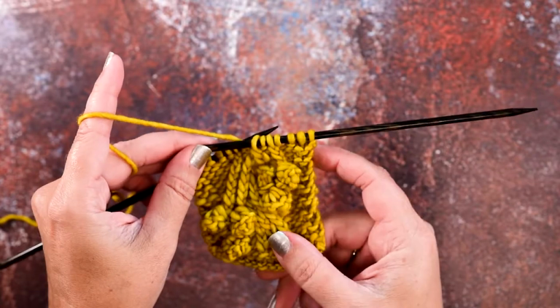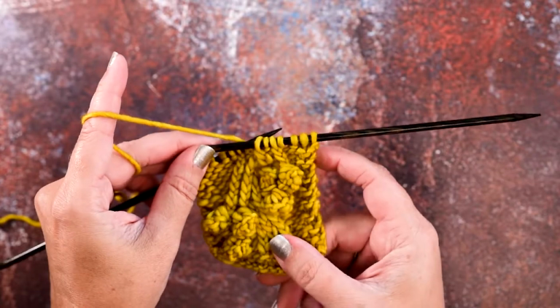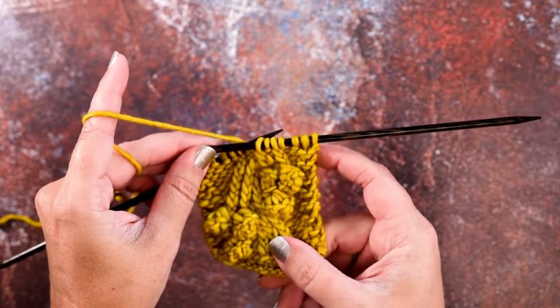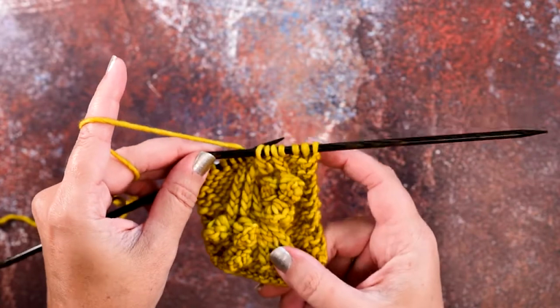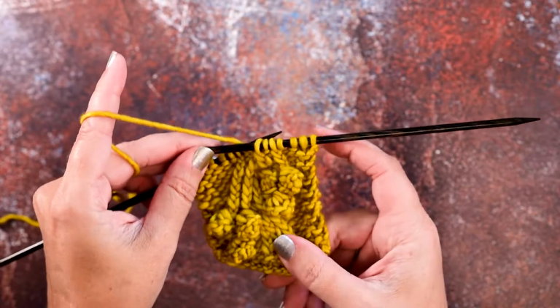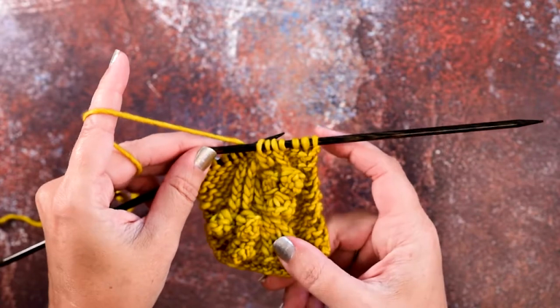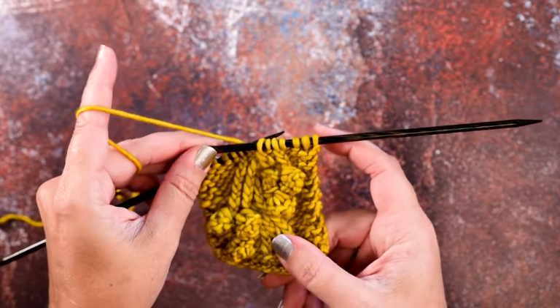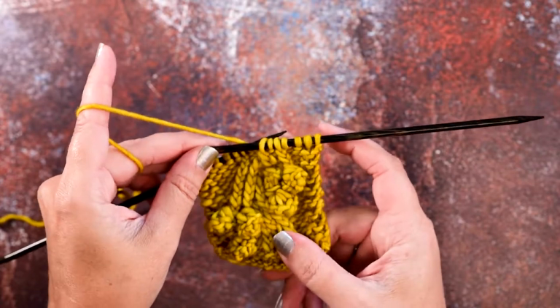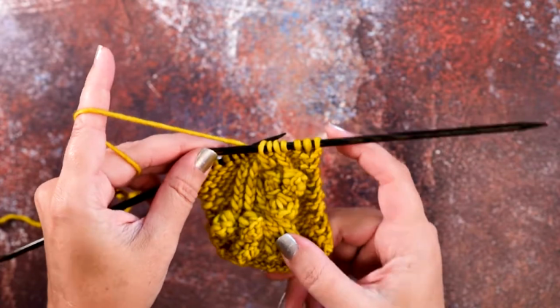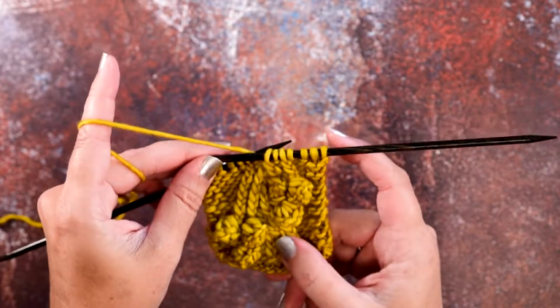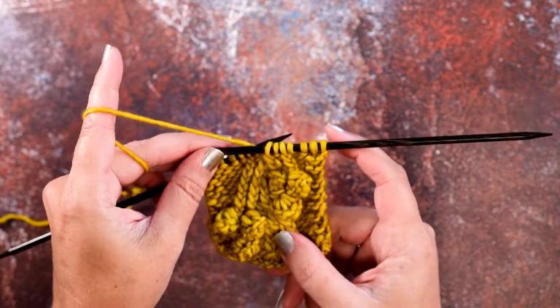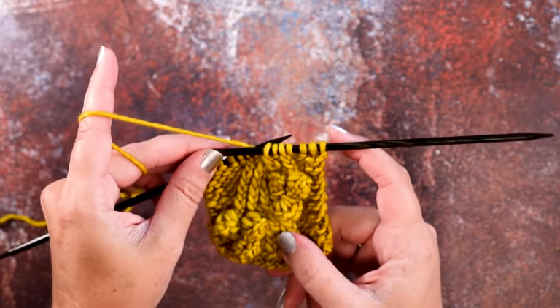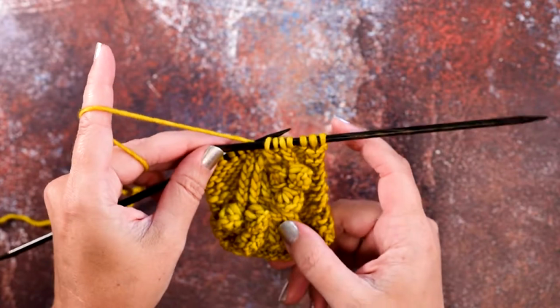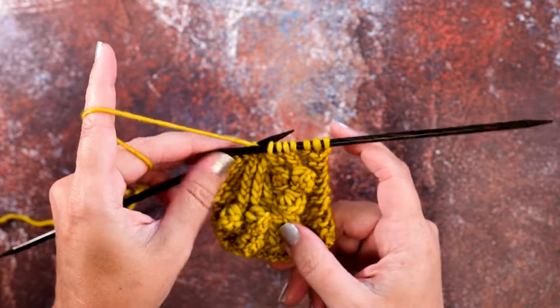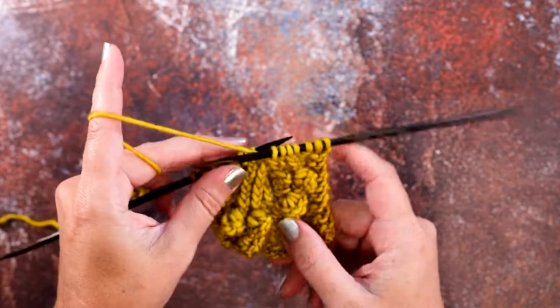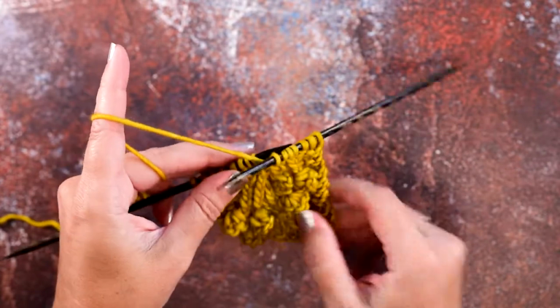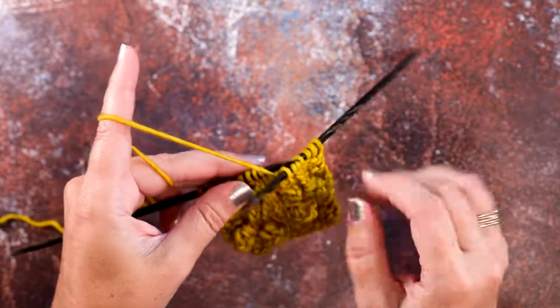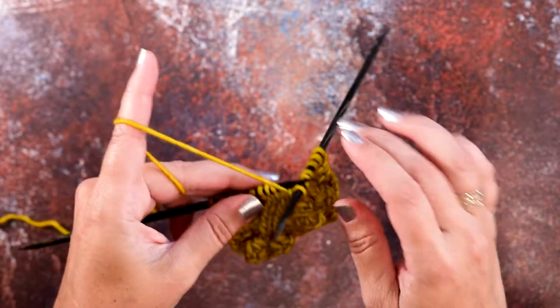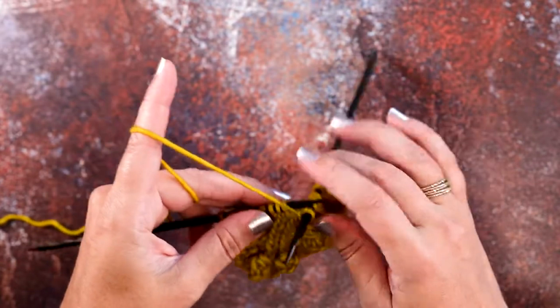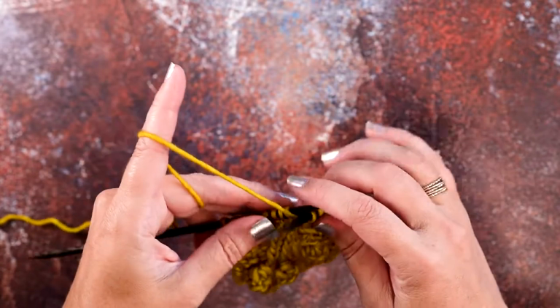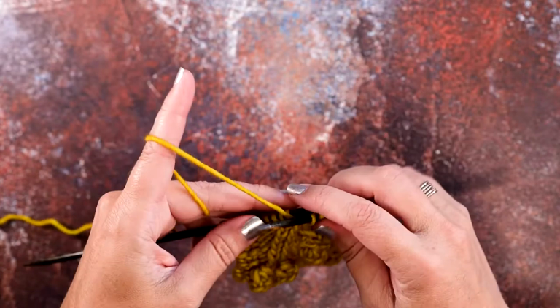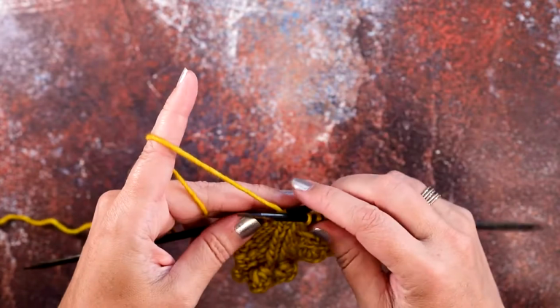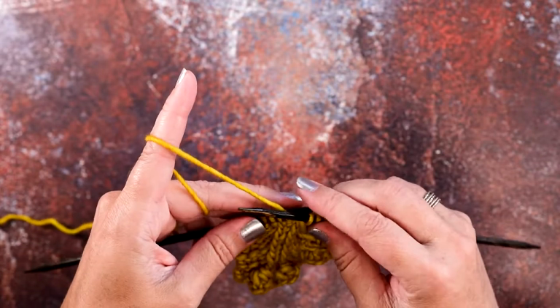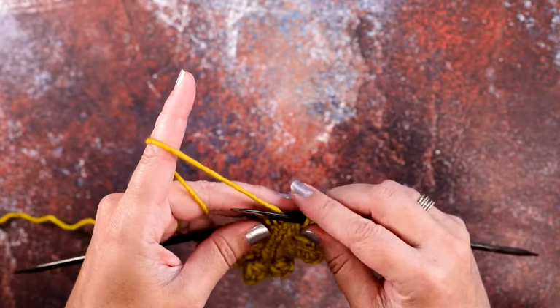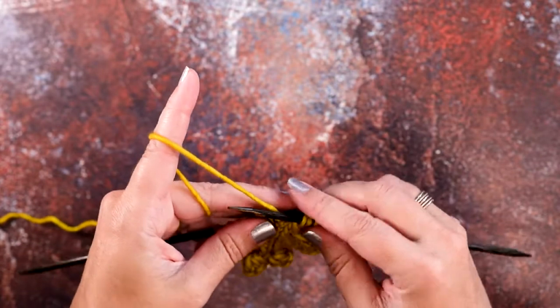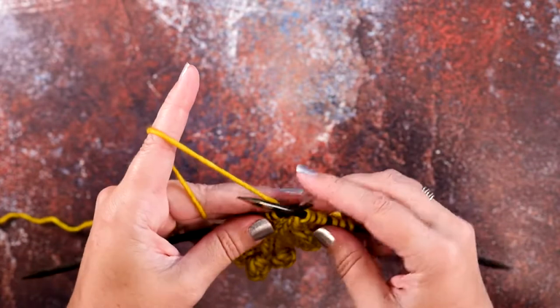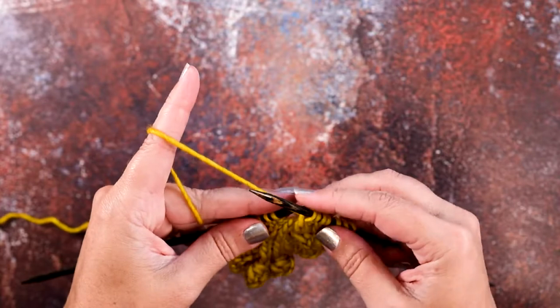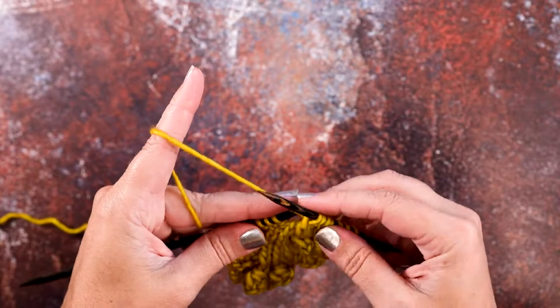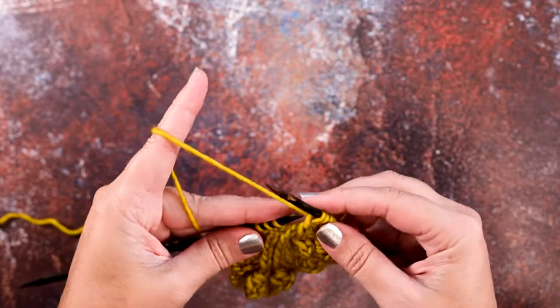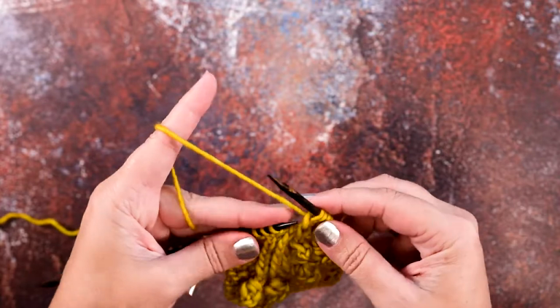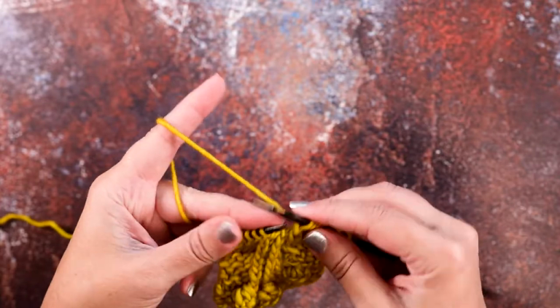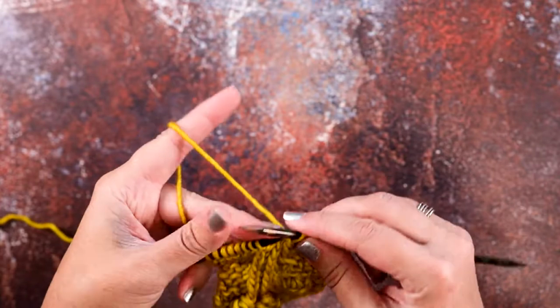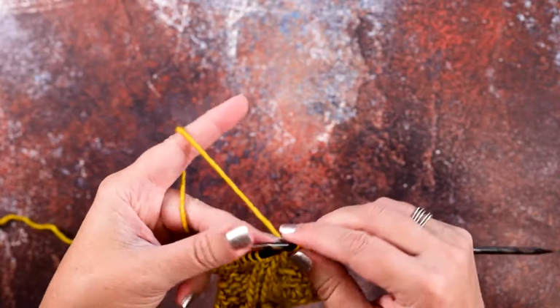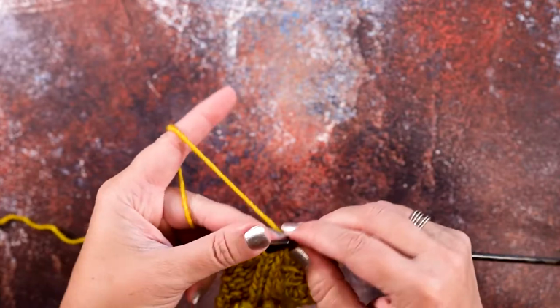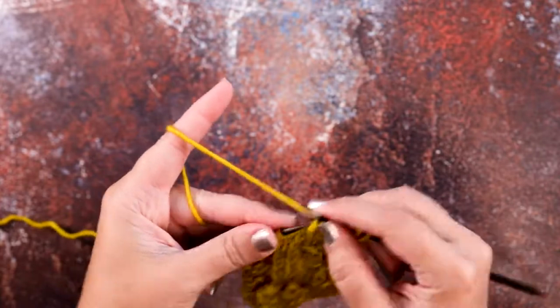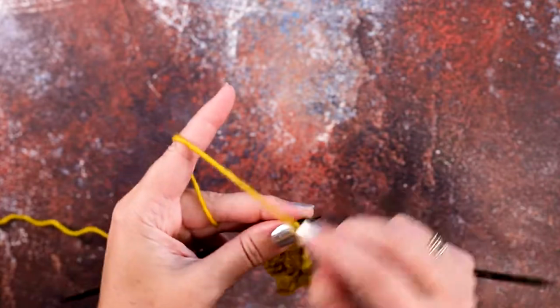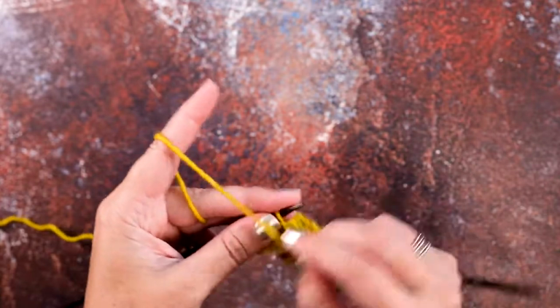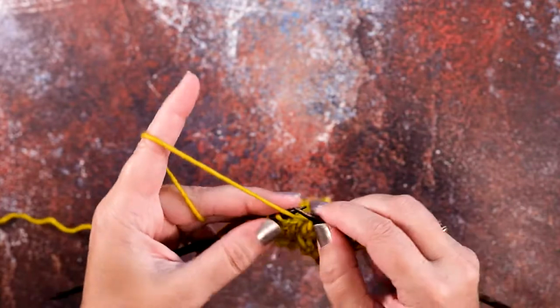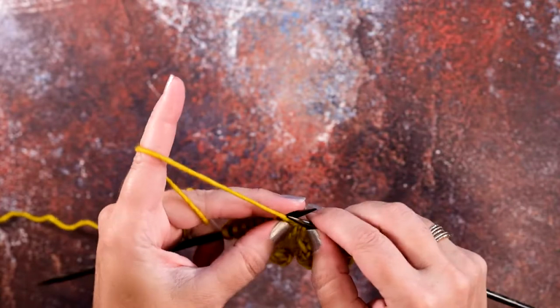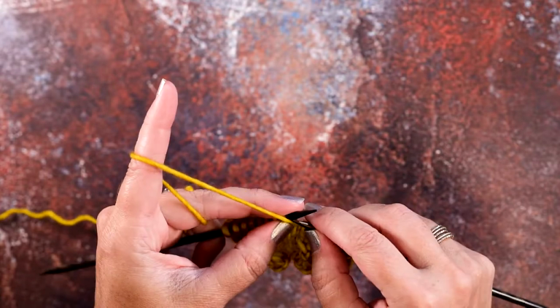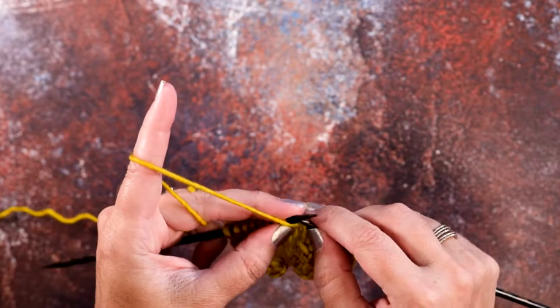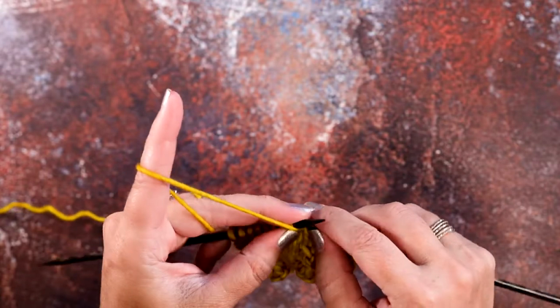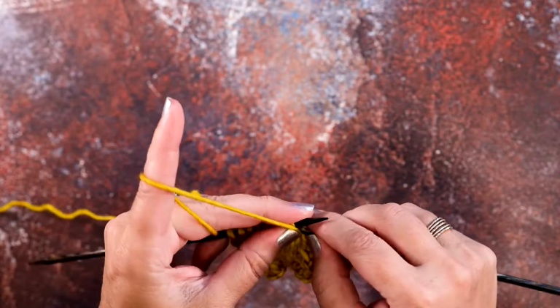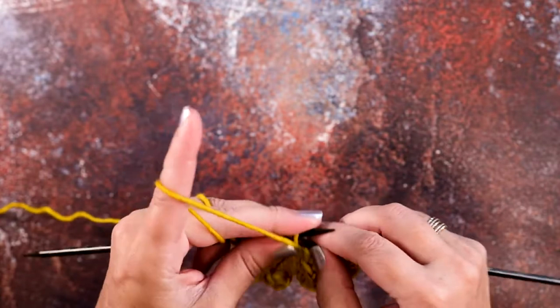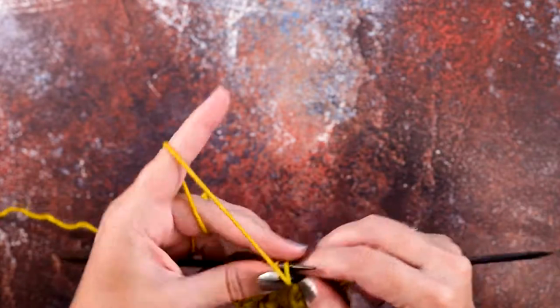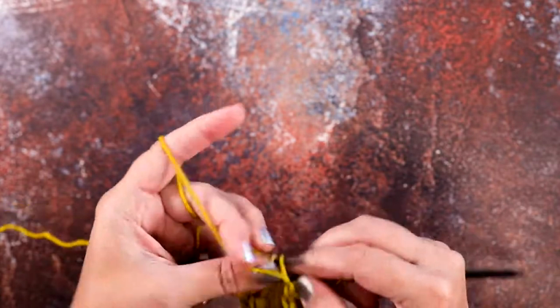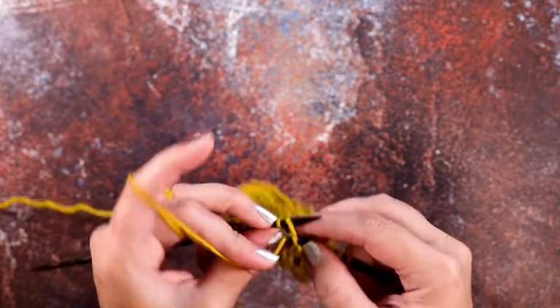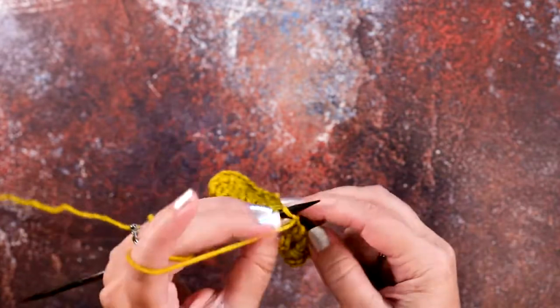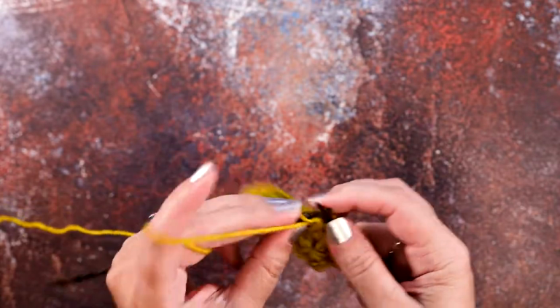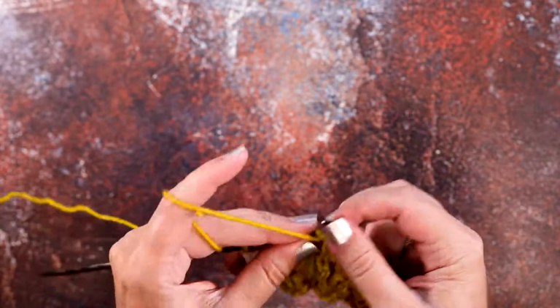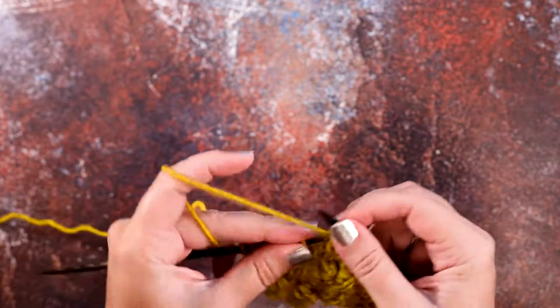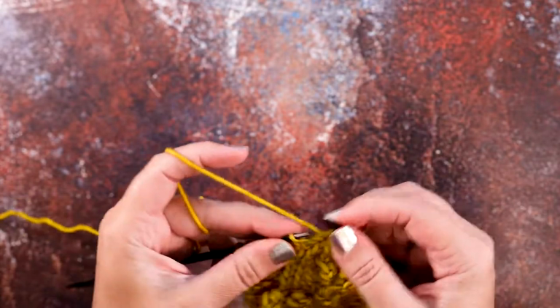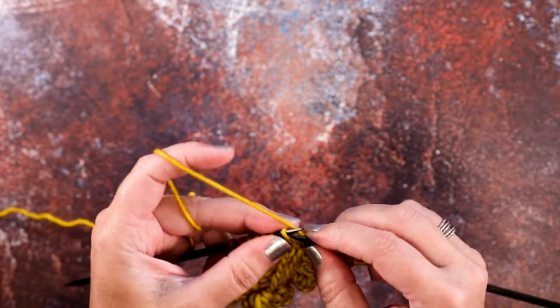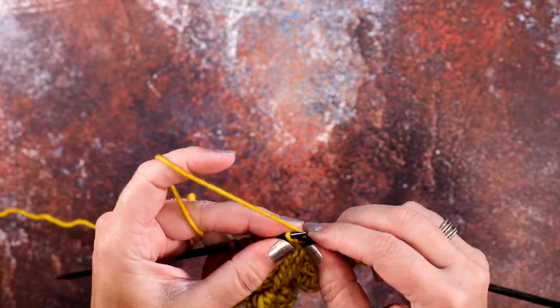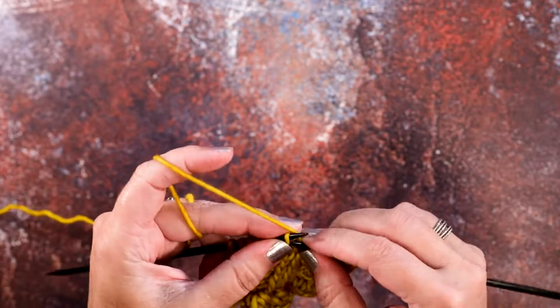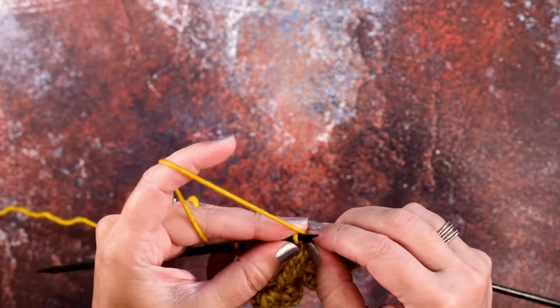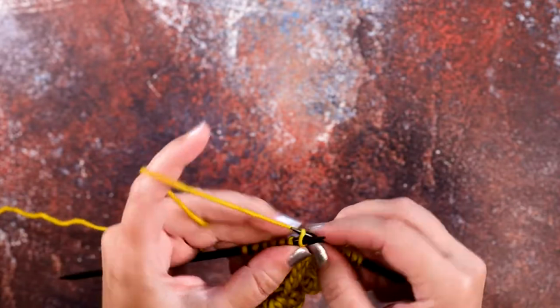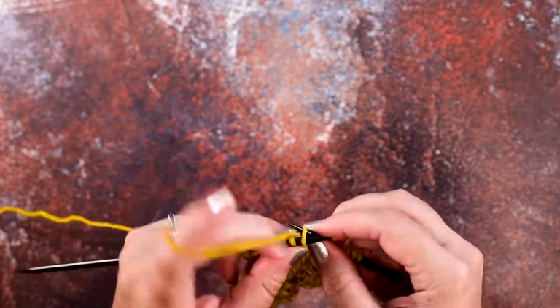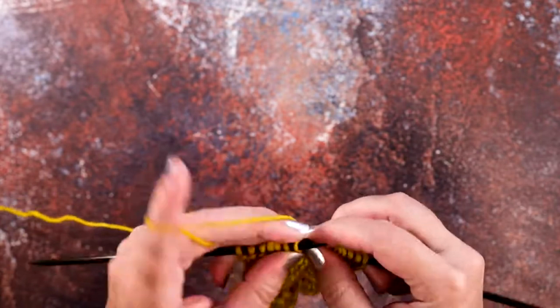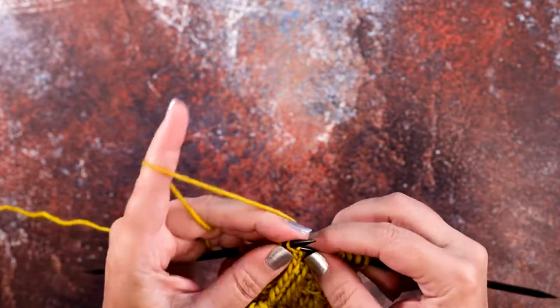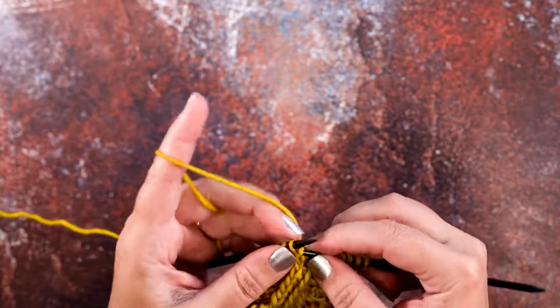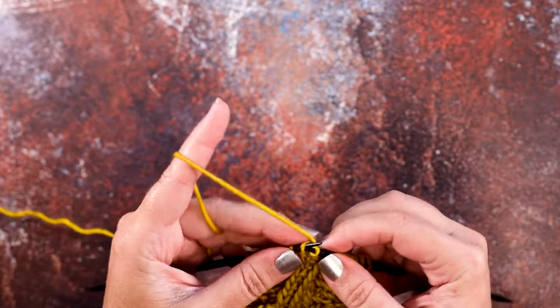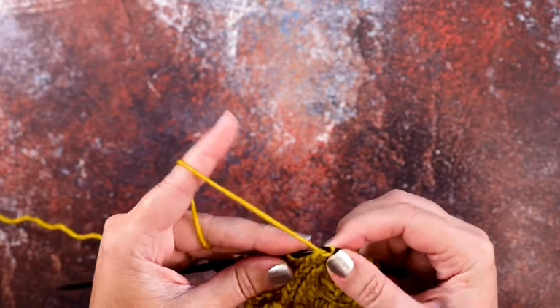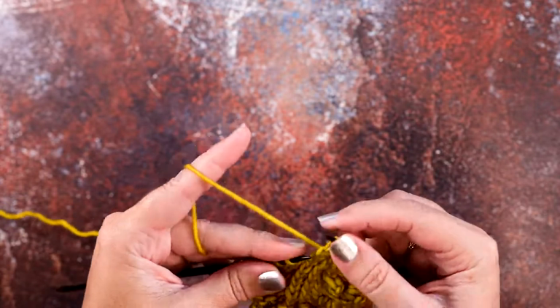So that's how you do it with a cable needle. Now I'm going to show you how to do it without a cable needle — I'll see you in a sec.